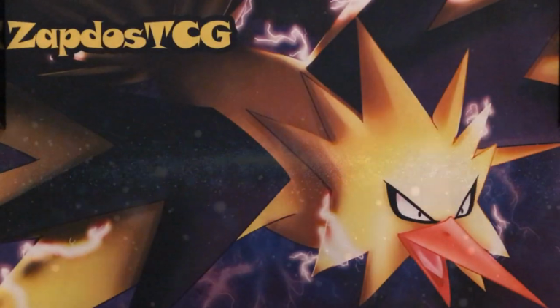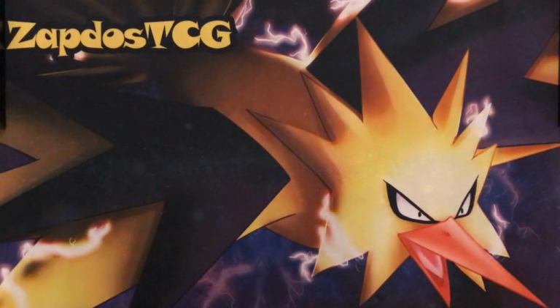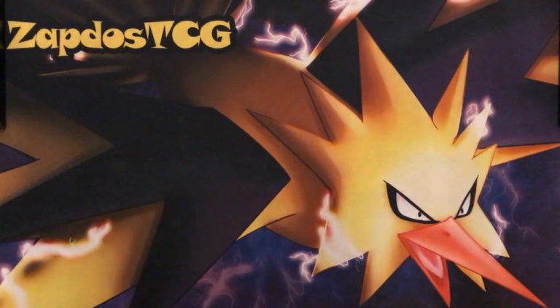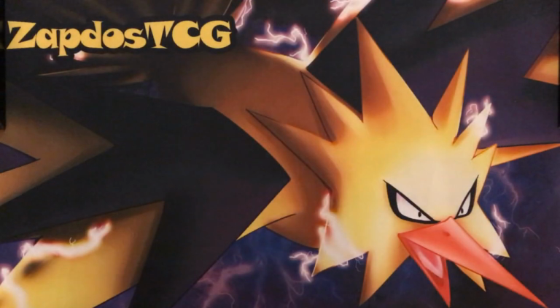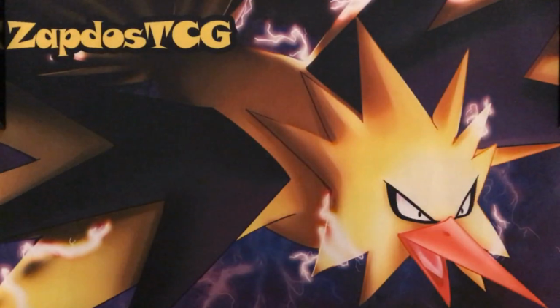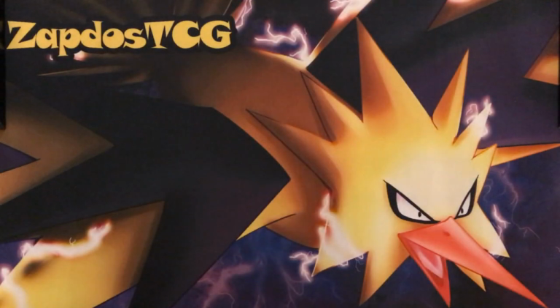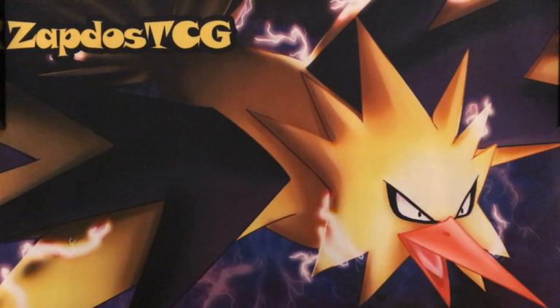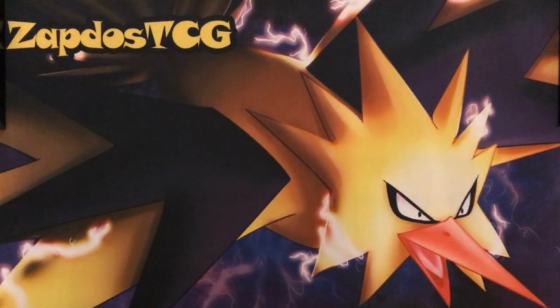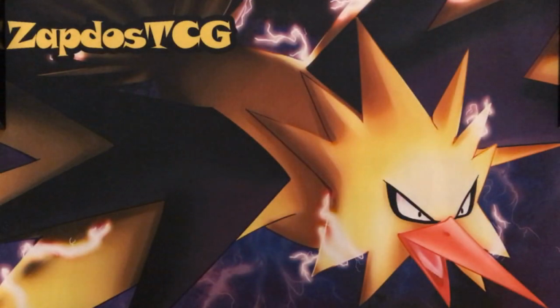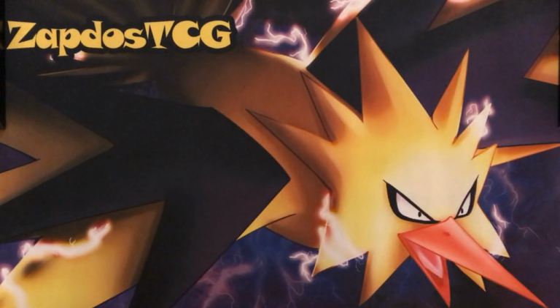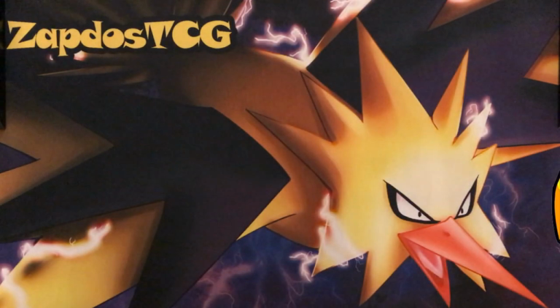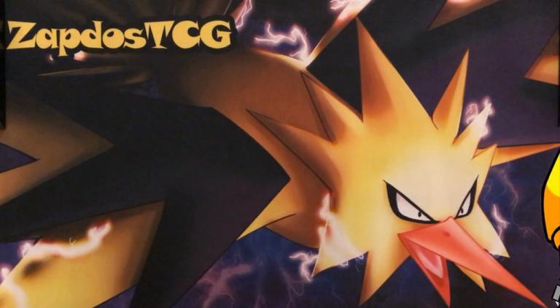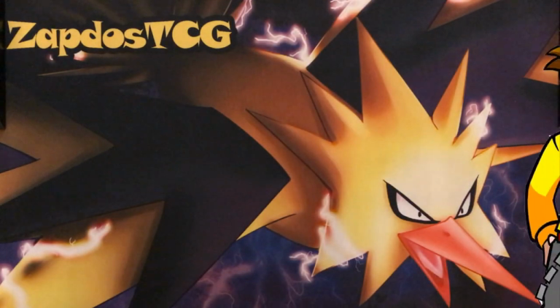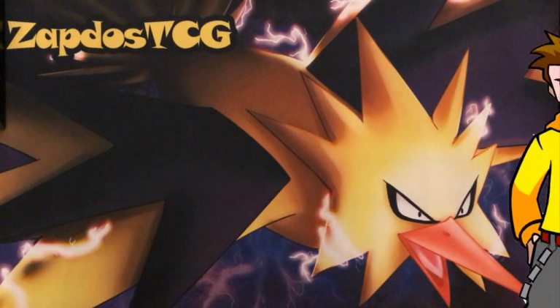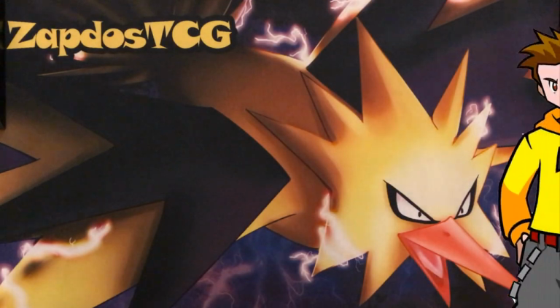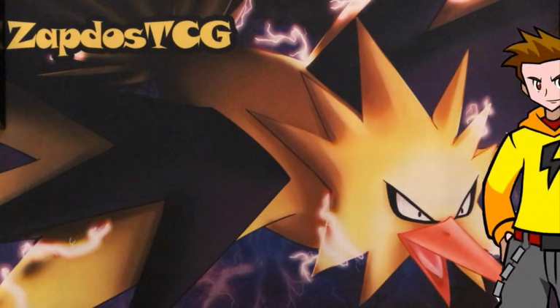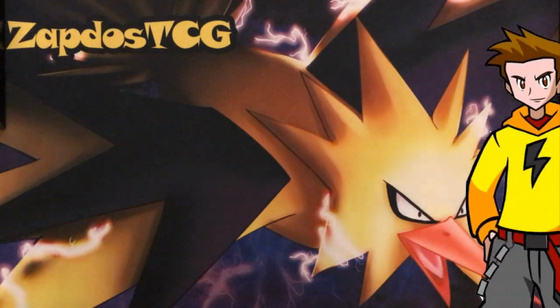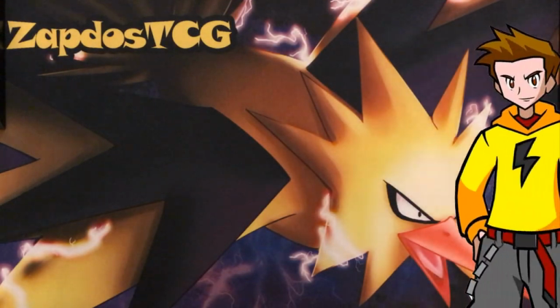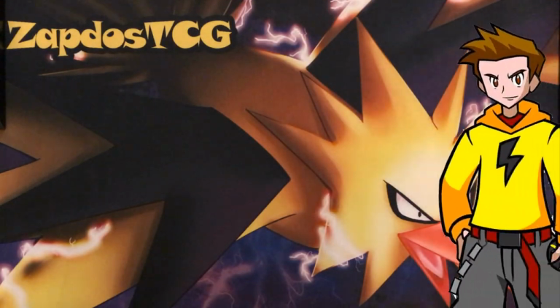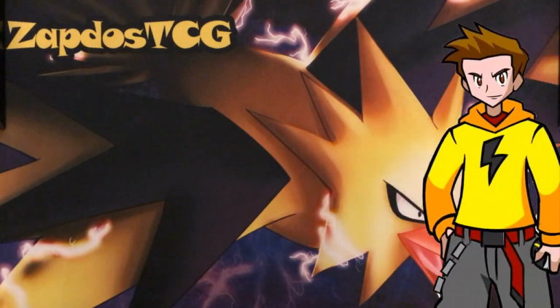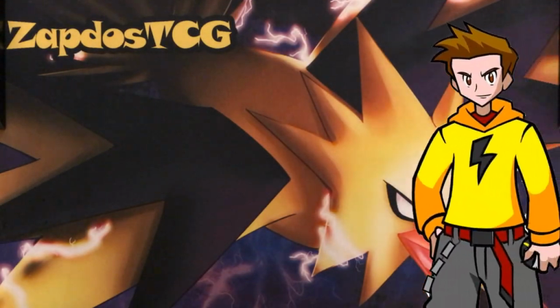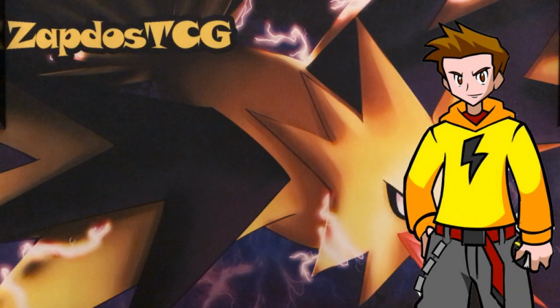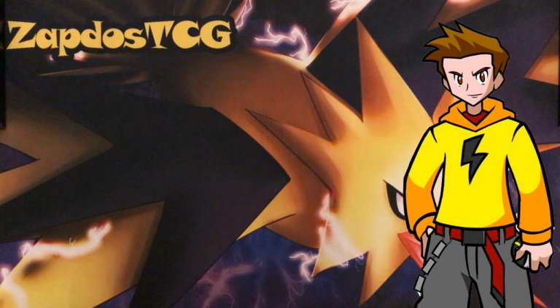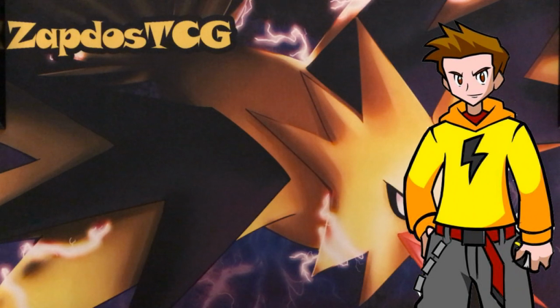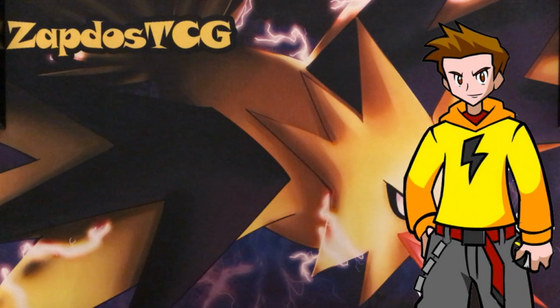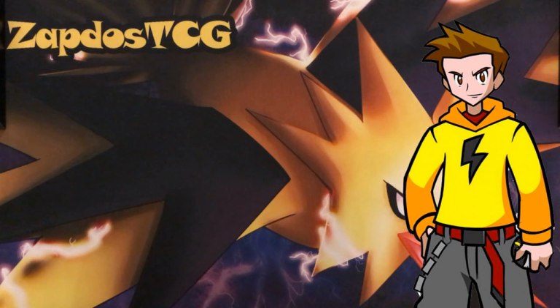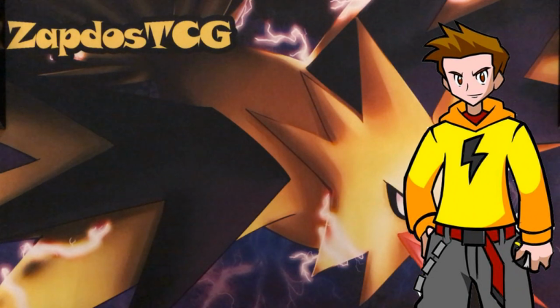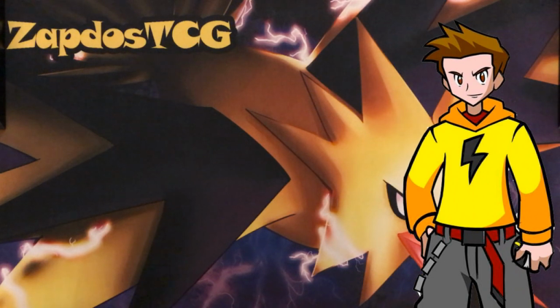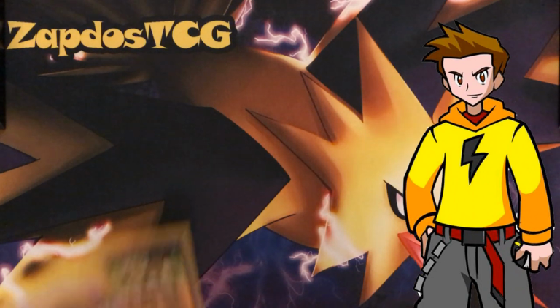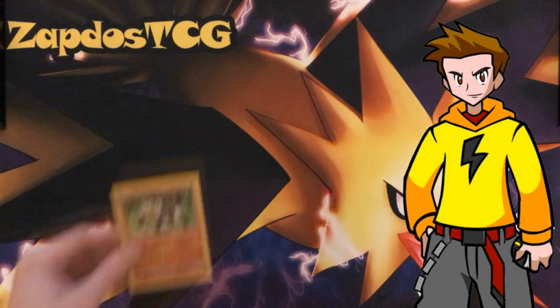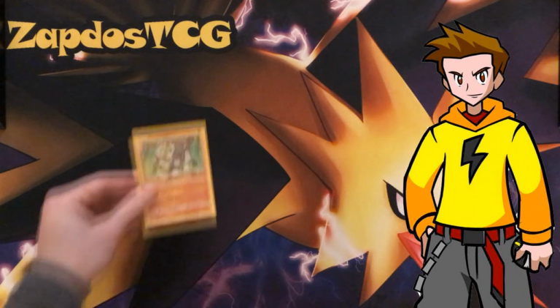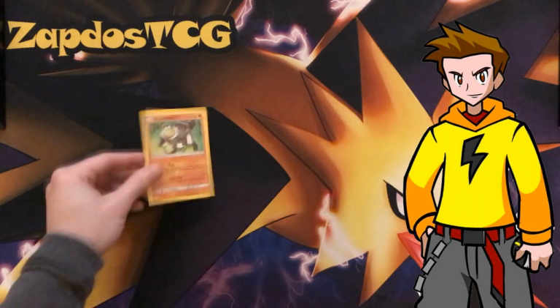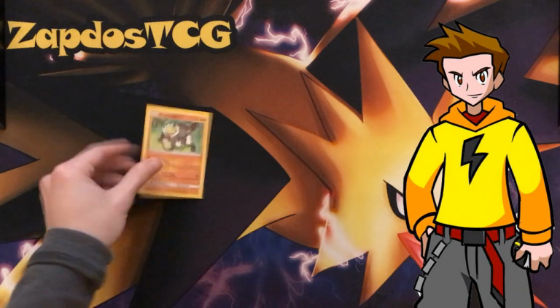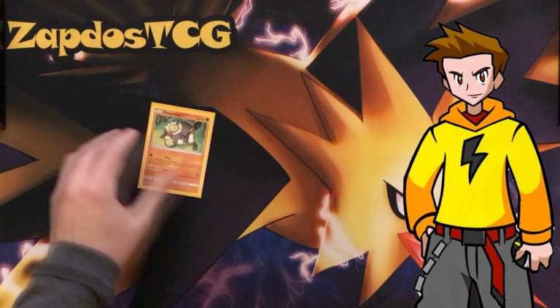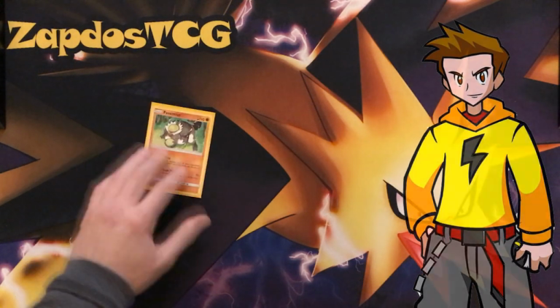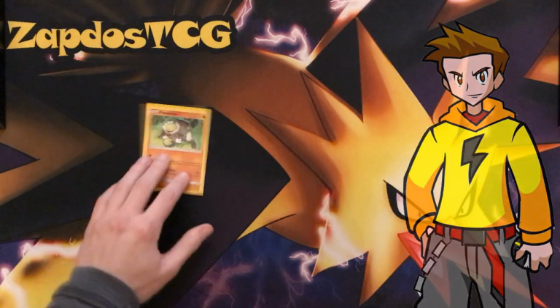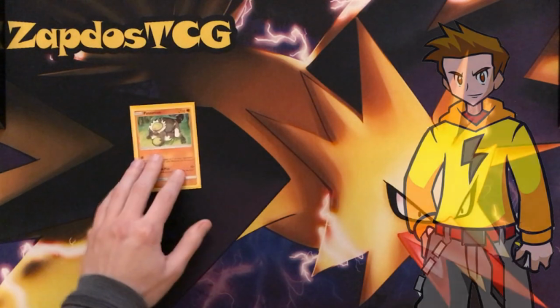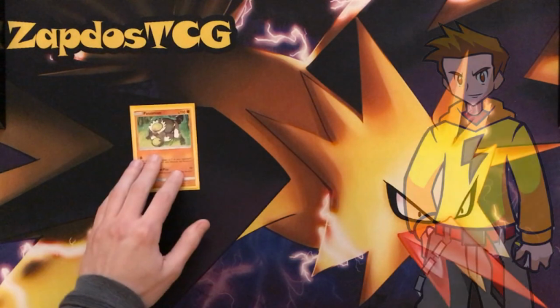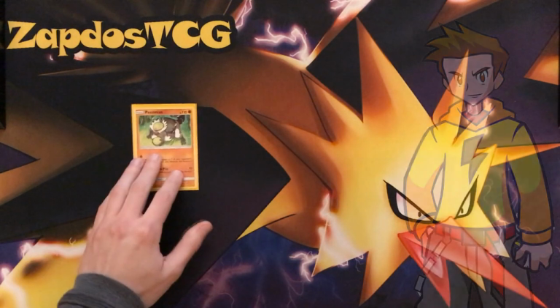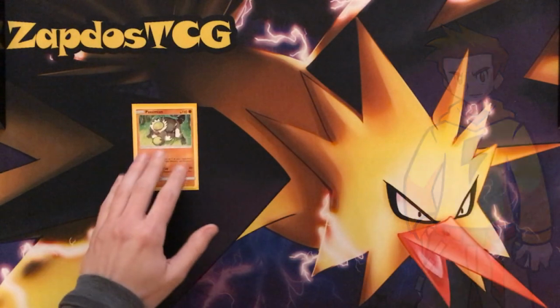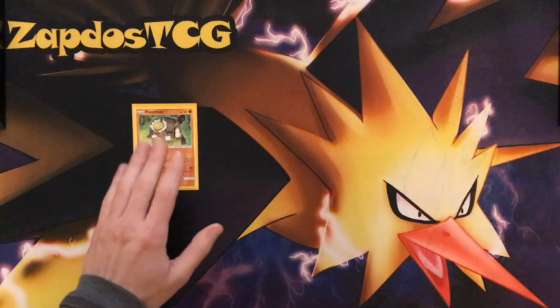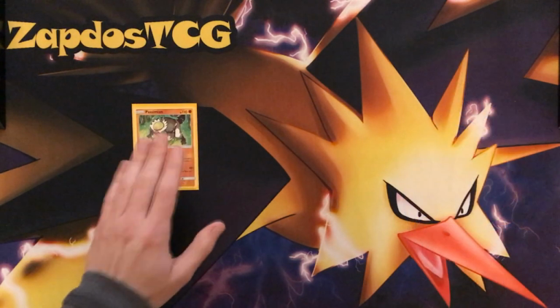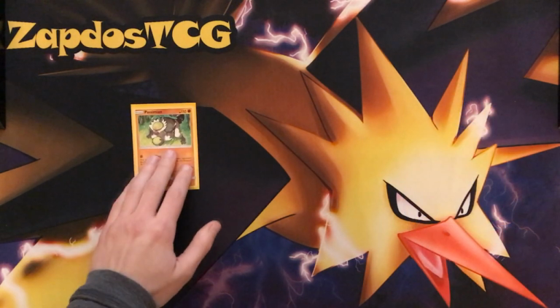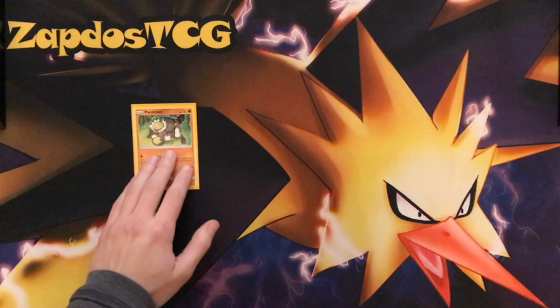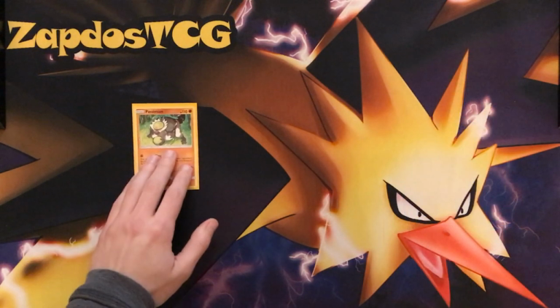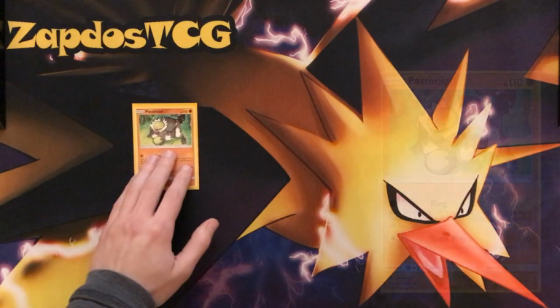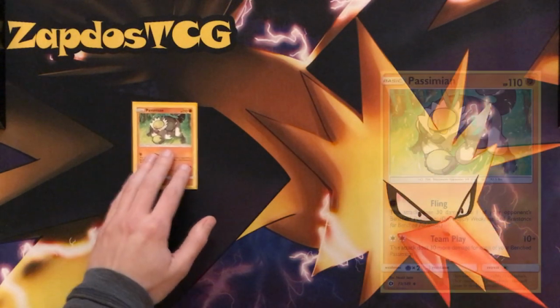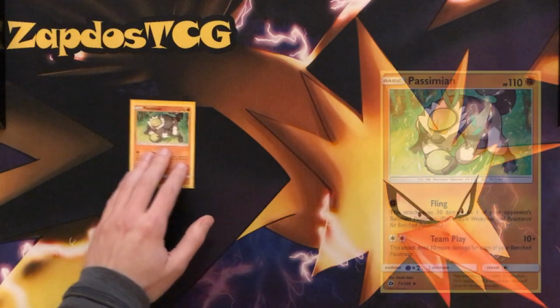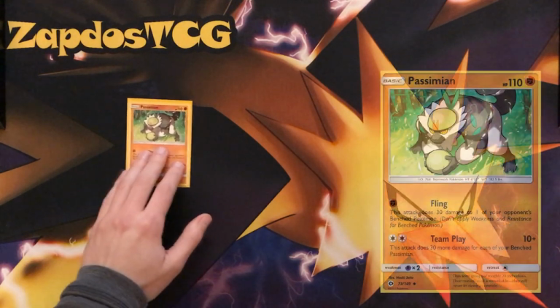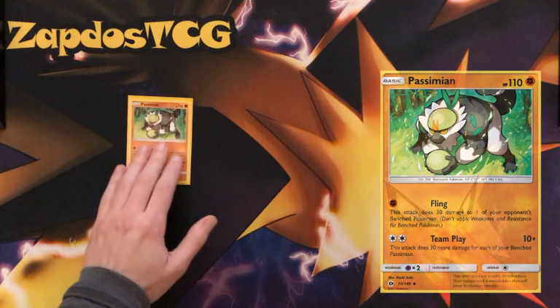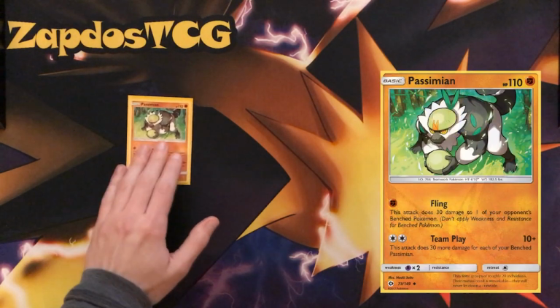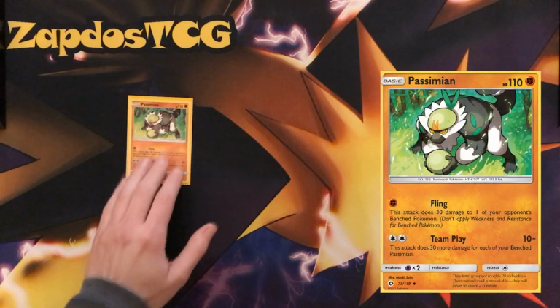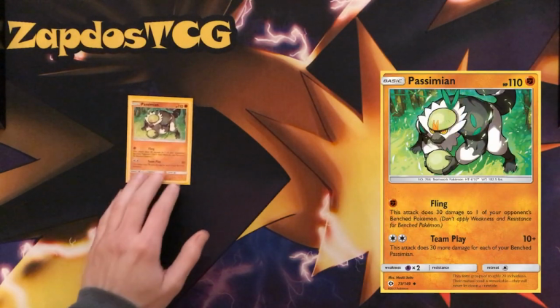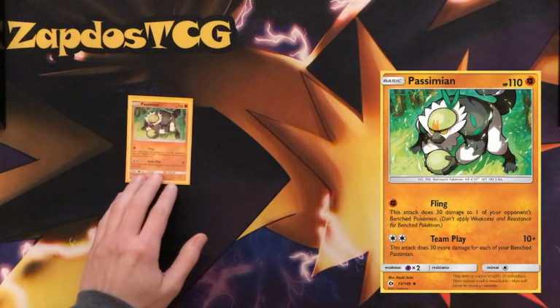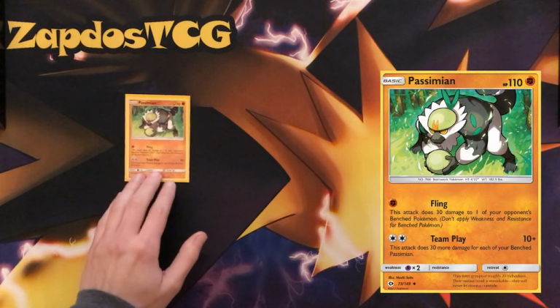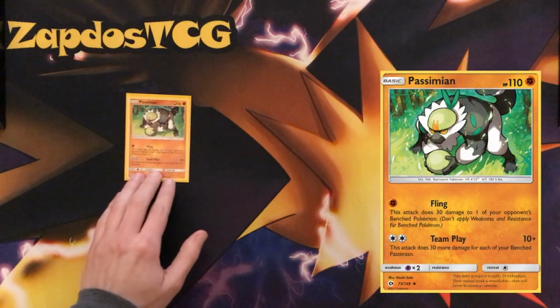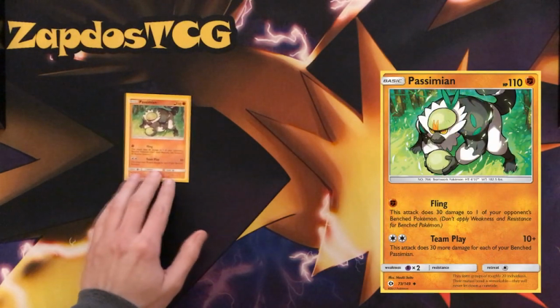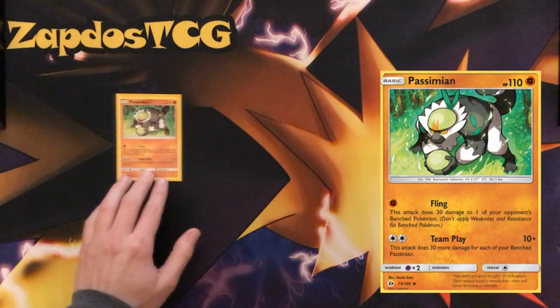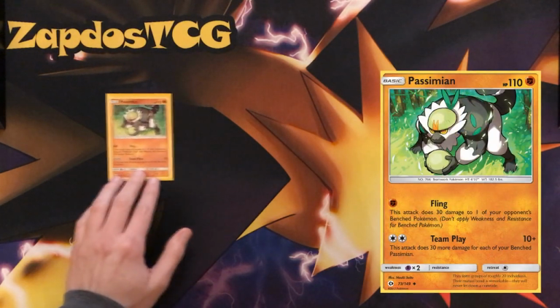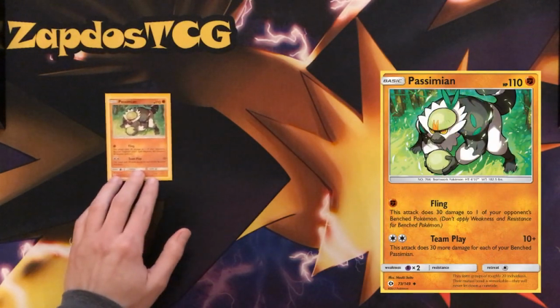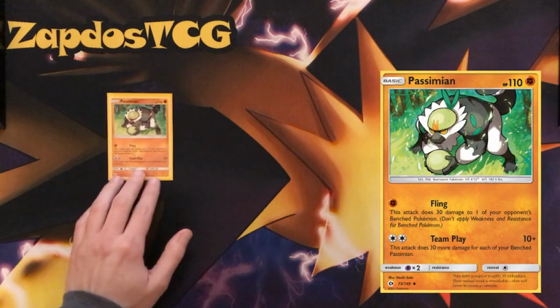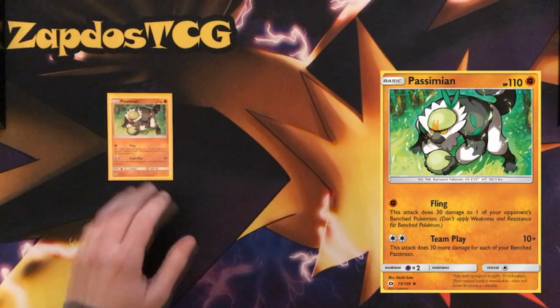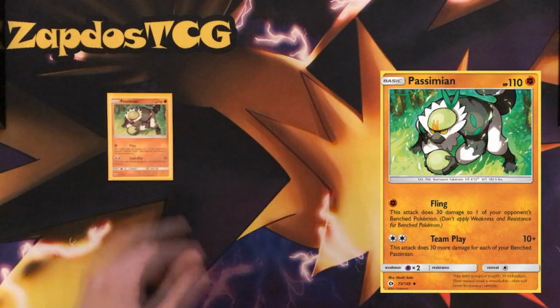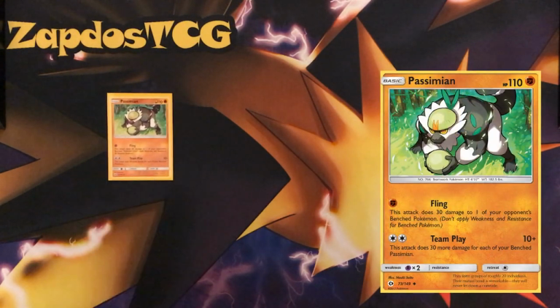Welcome to episode 159, we'll be talking about Passimian. You know this guy from the Sun and Moon base set,